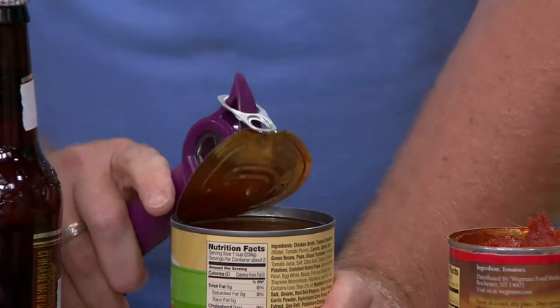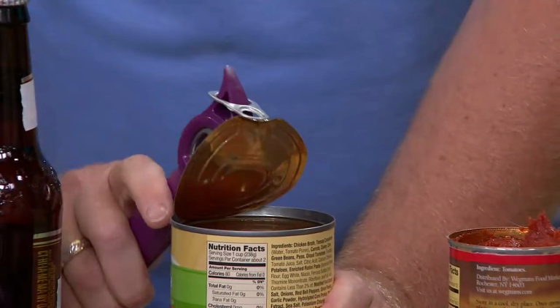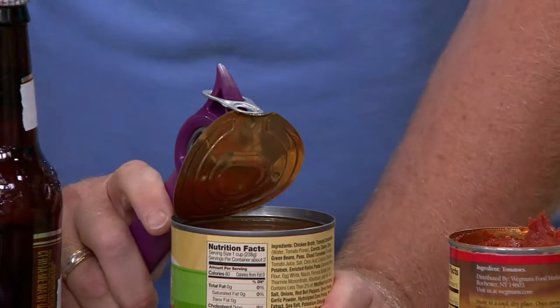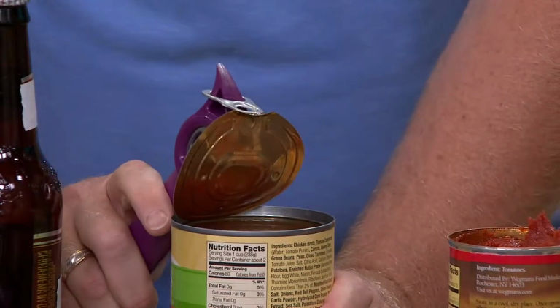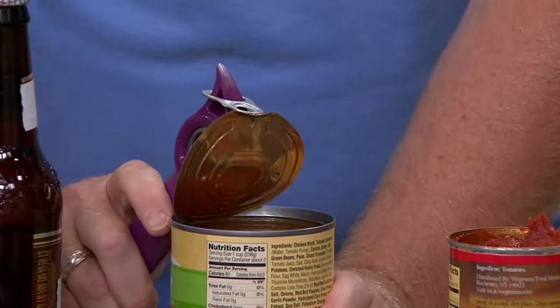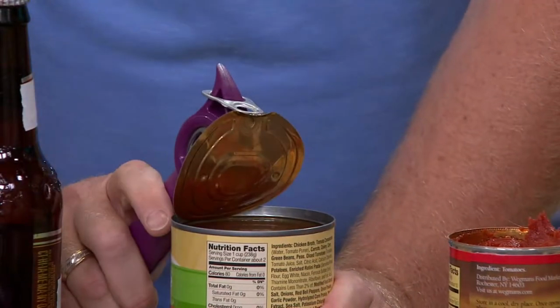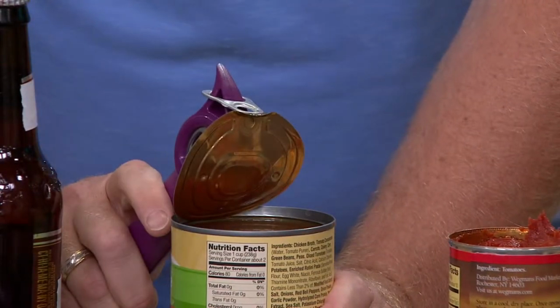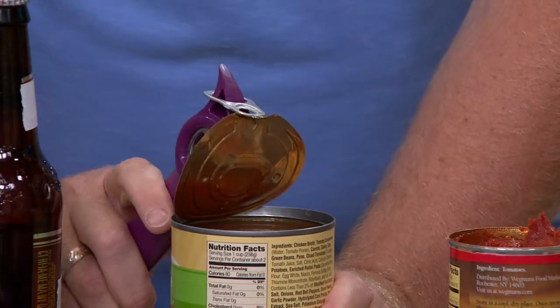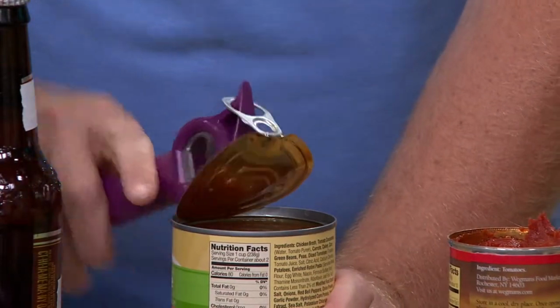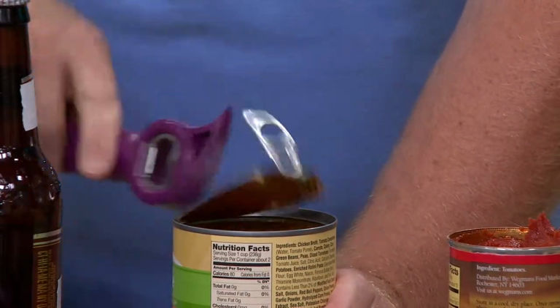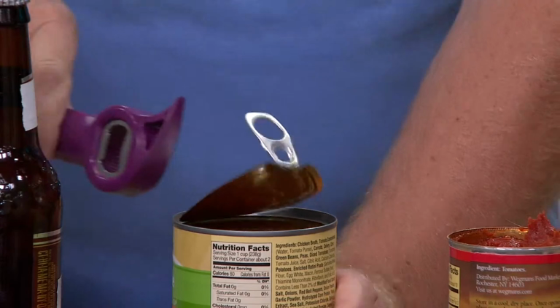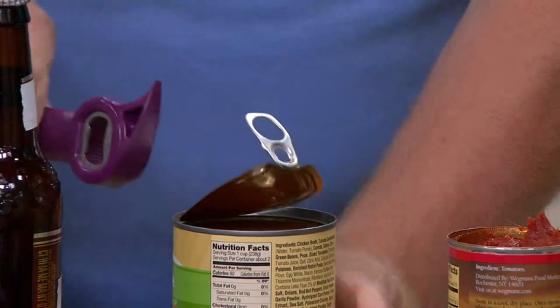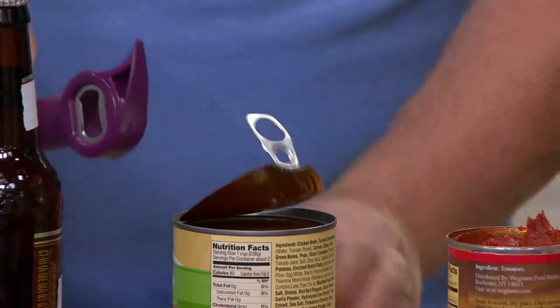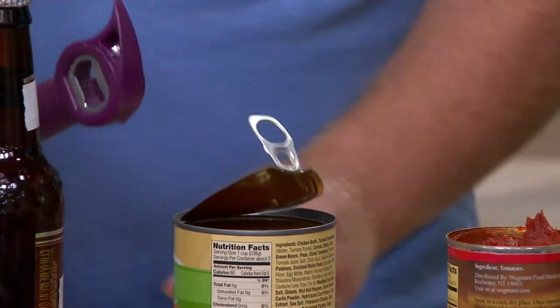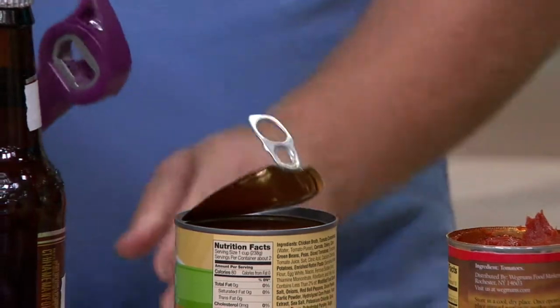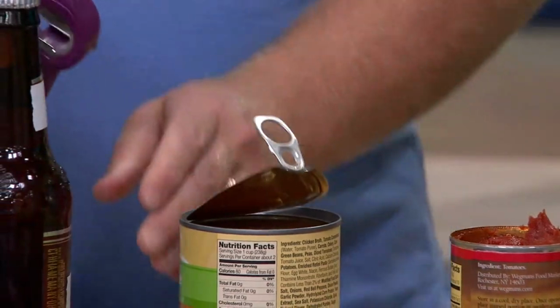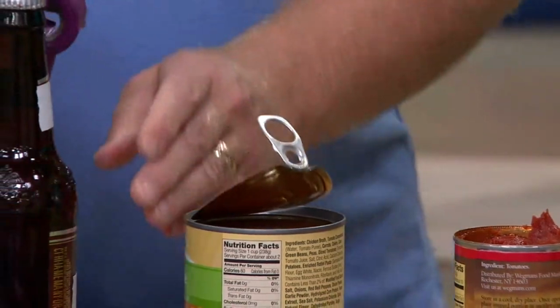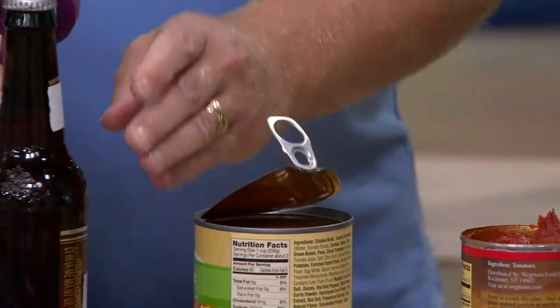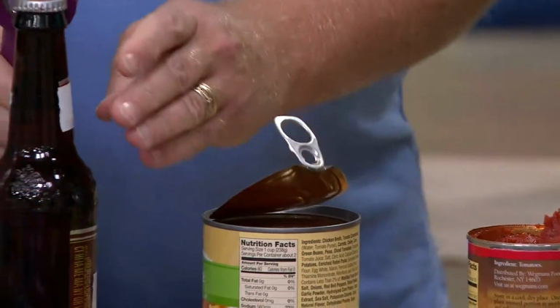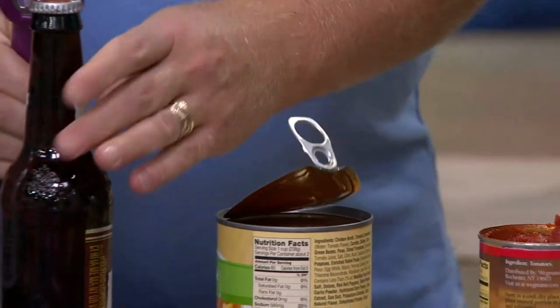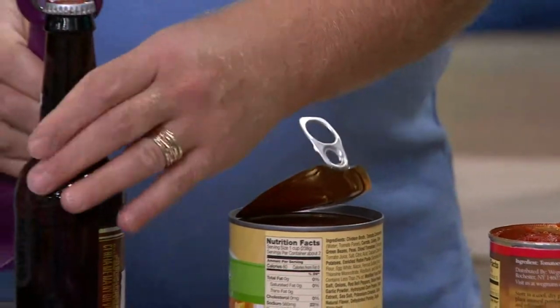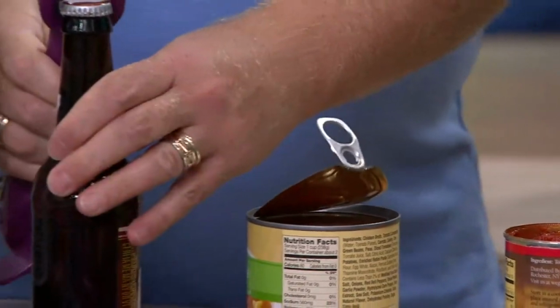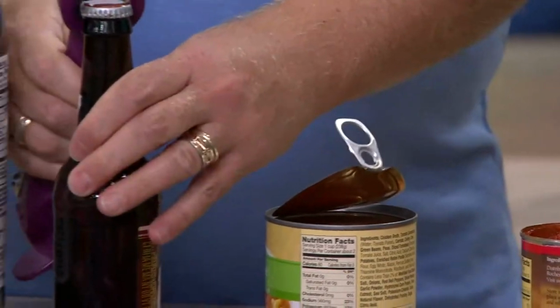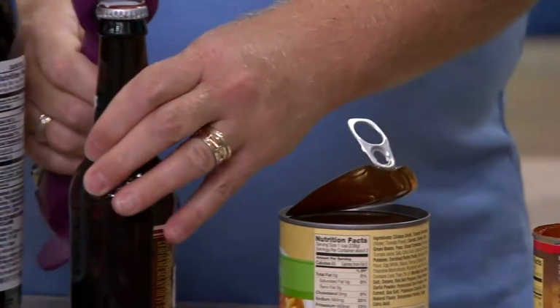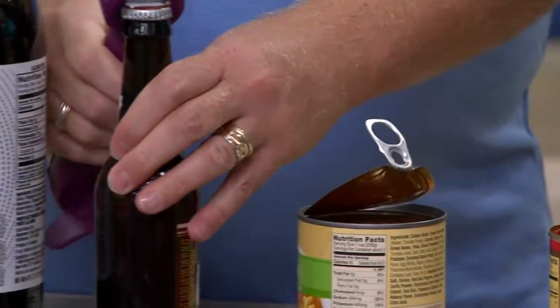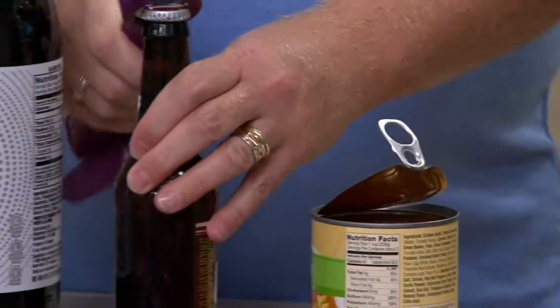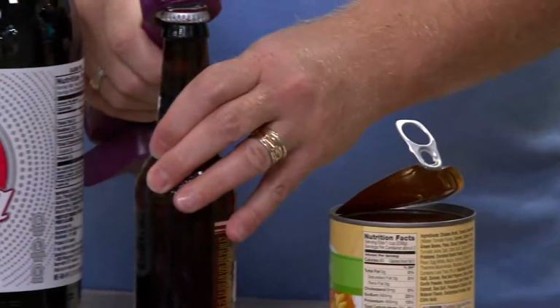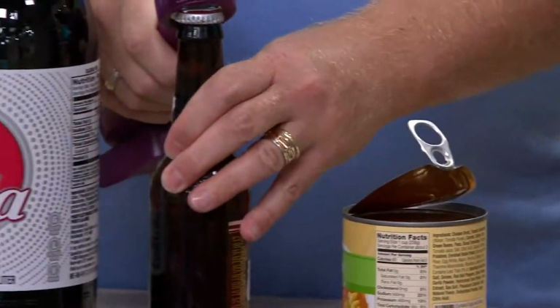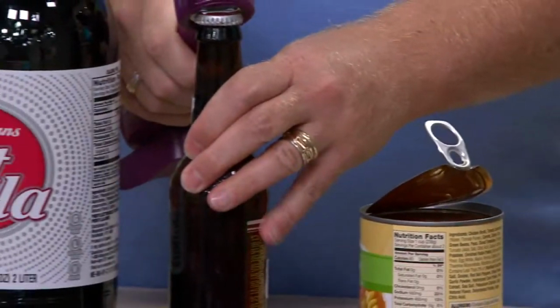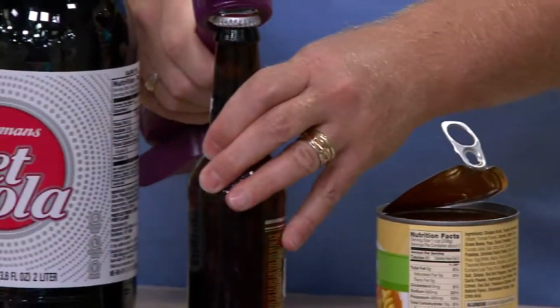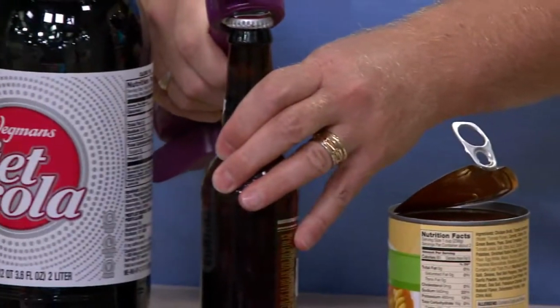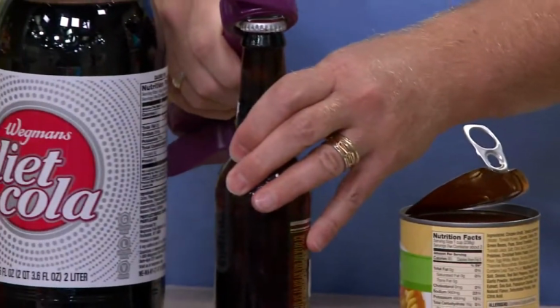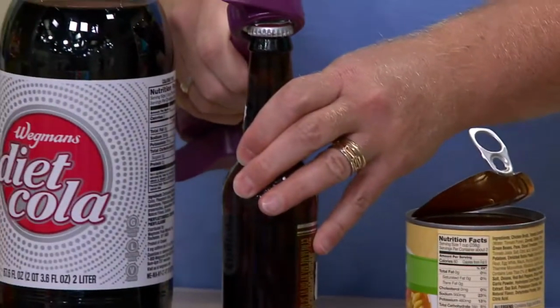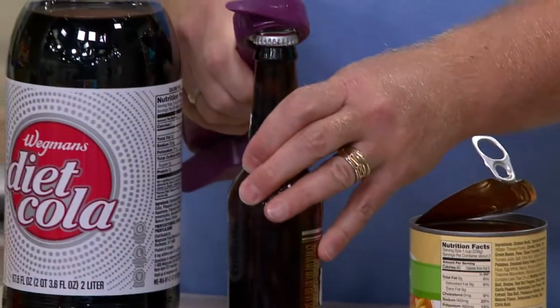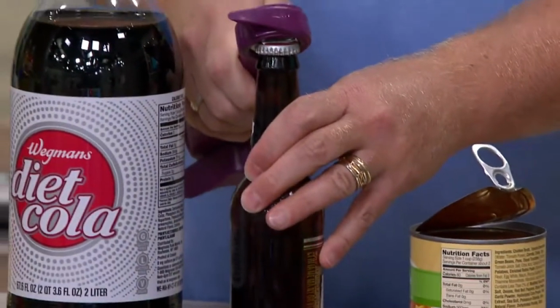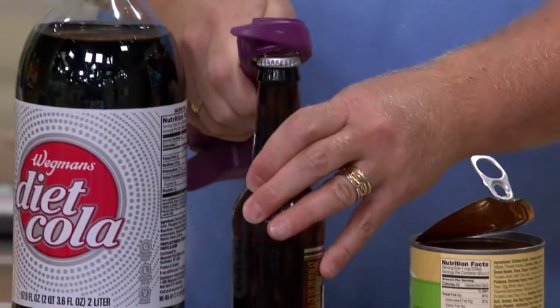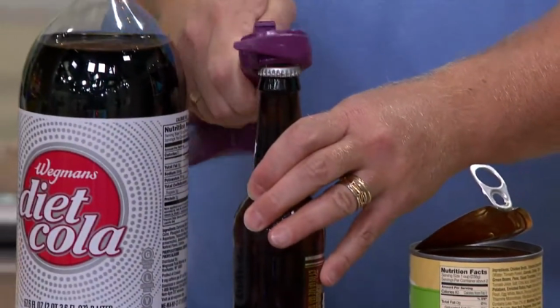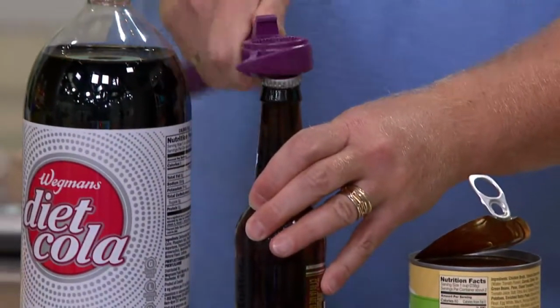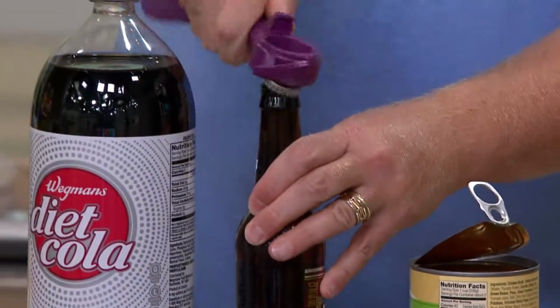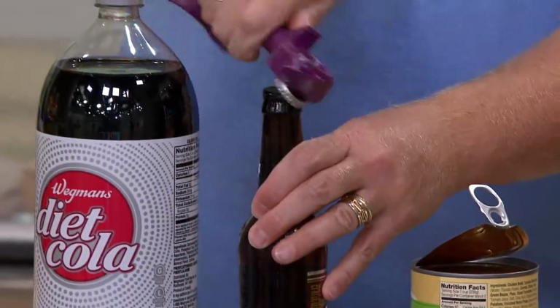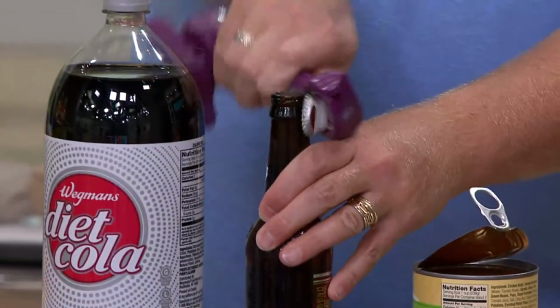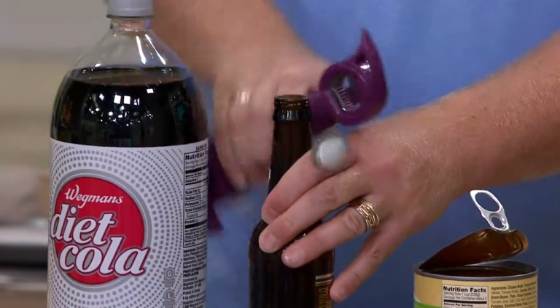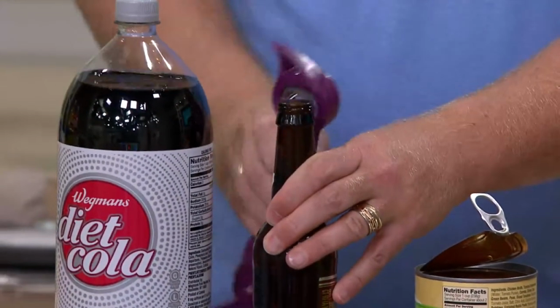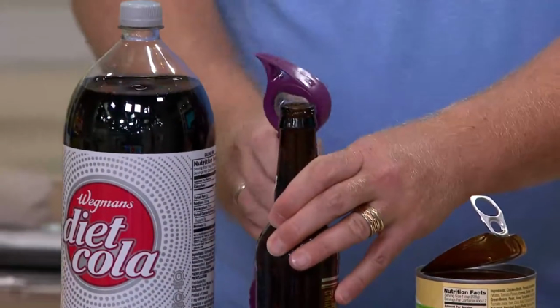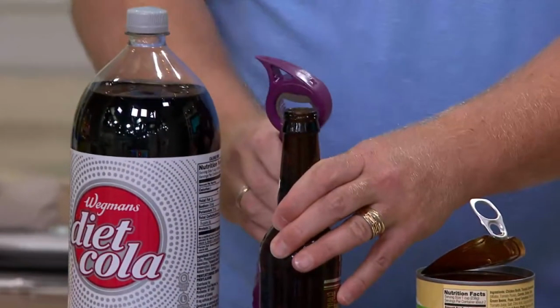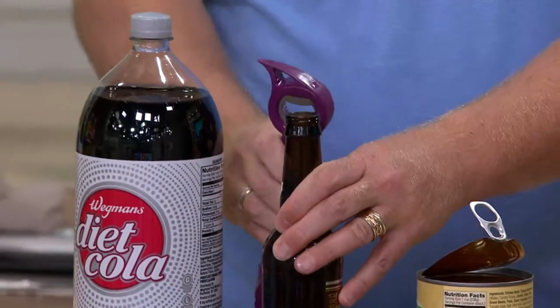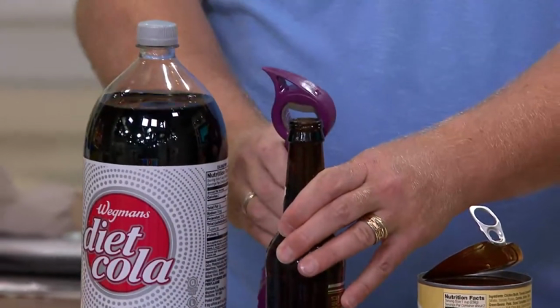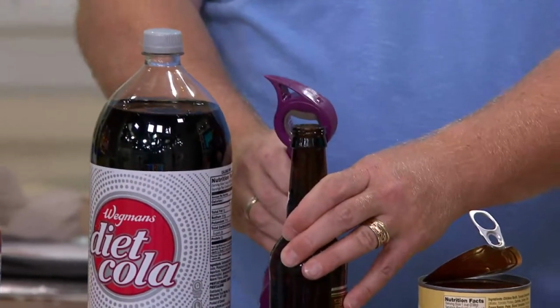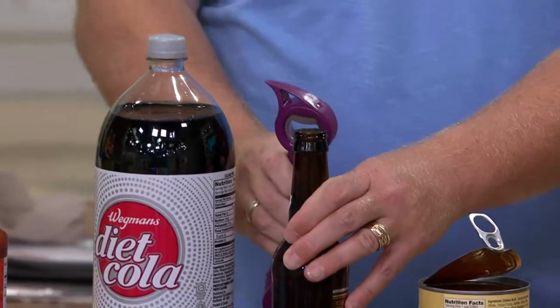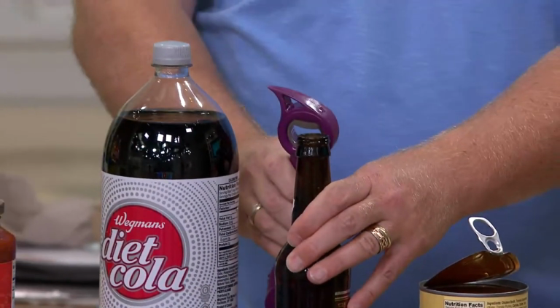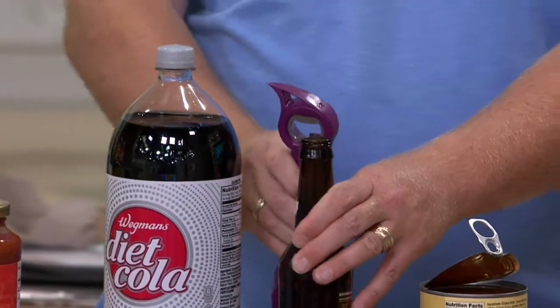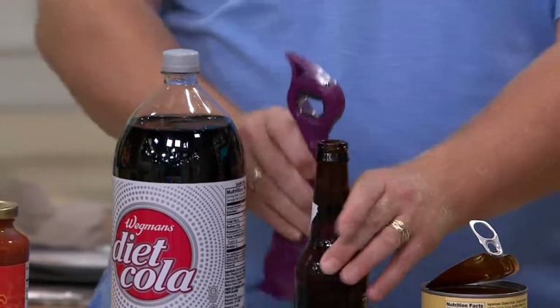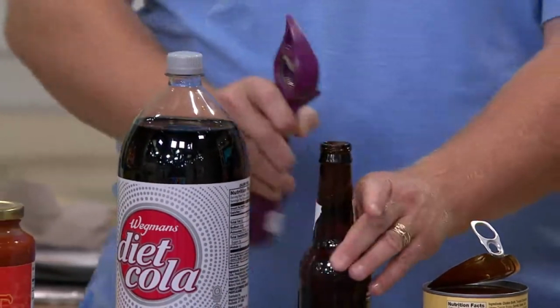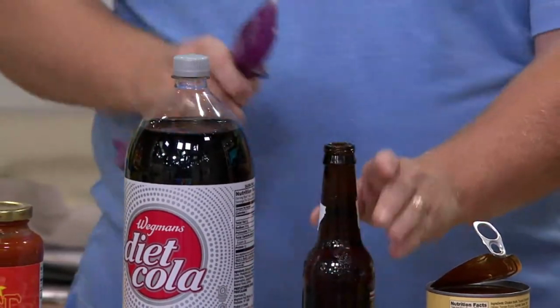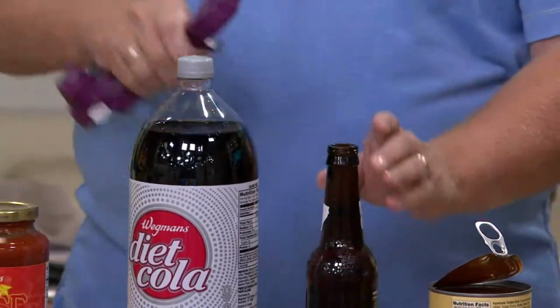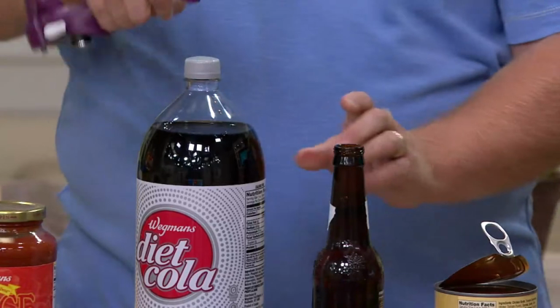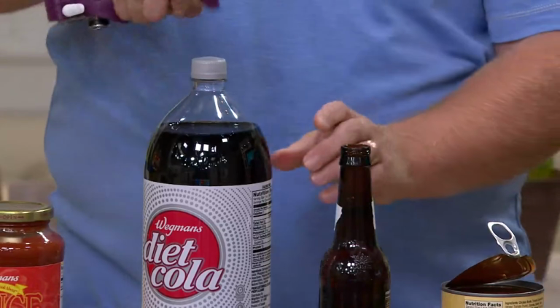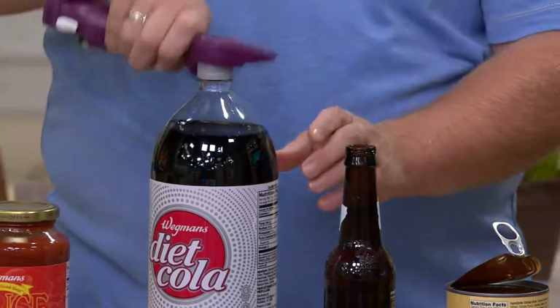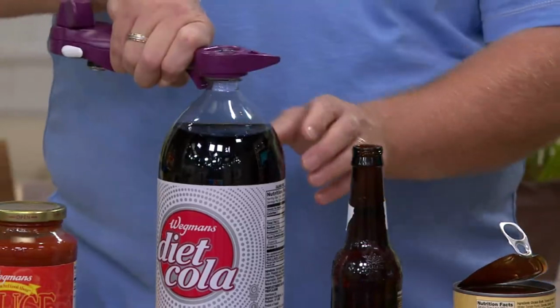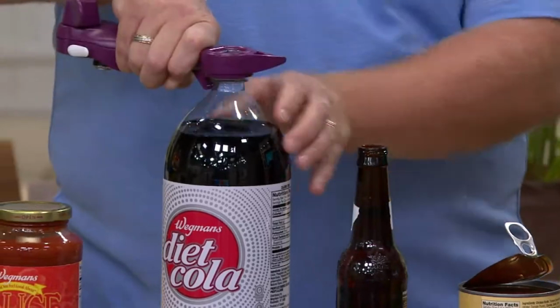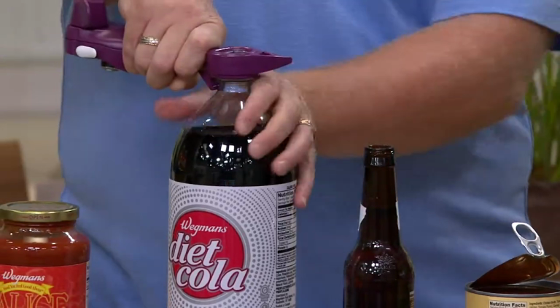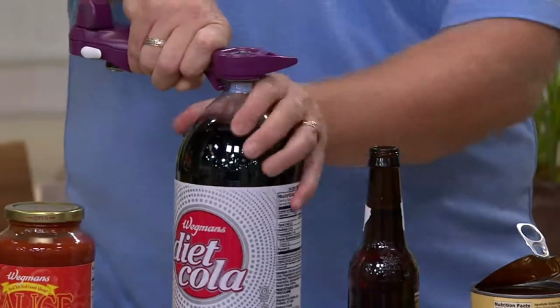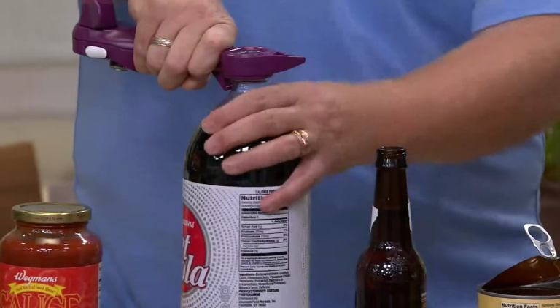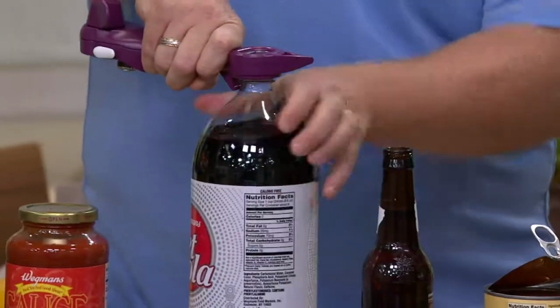Some pull tab action. Those rings are hard to pull — not manicure friendly. It's going to take care of that. Stainless steel bottle opener — open the bottle, thank you very much.